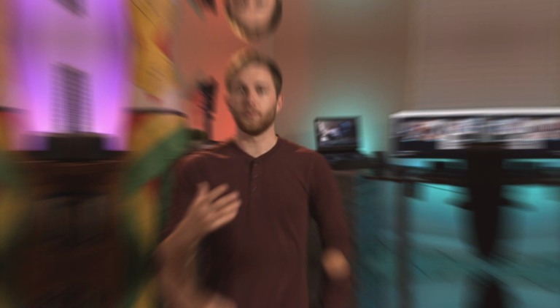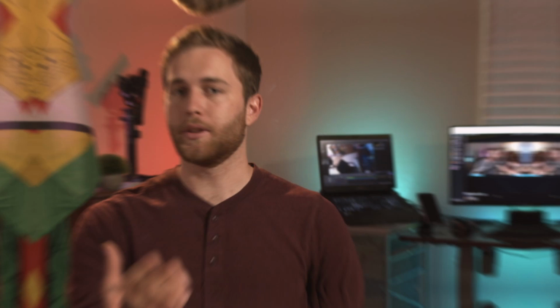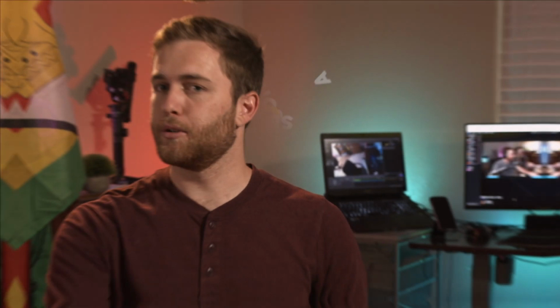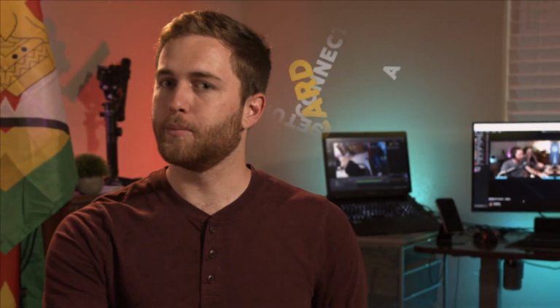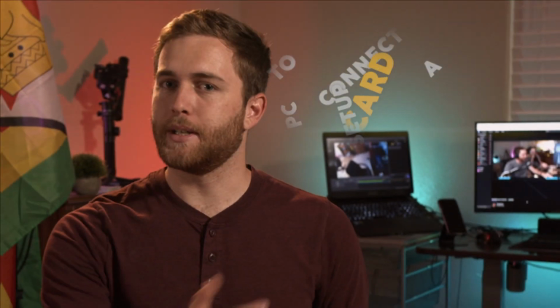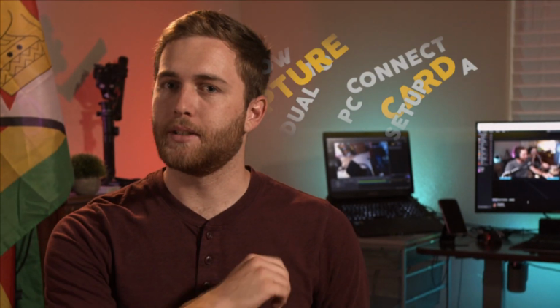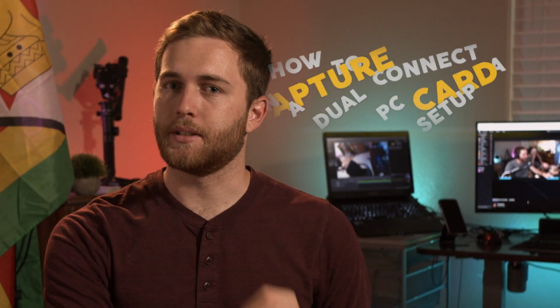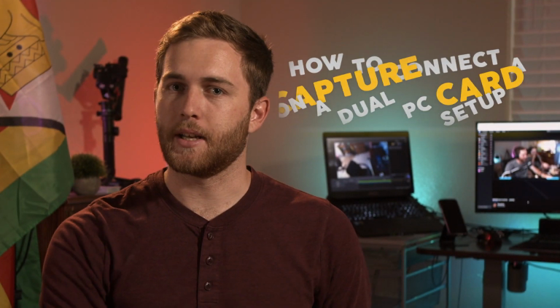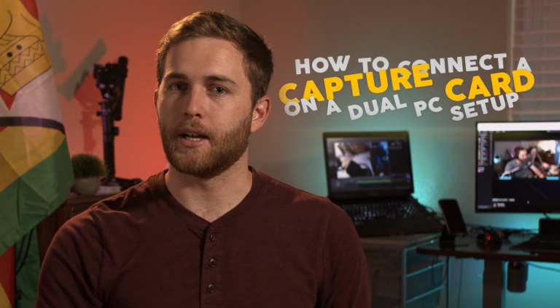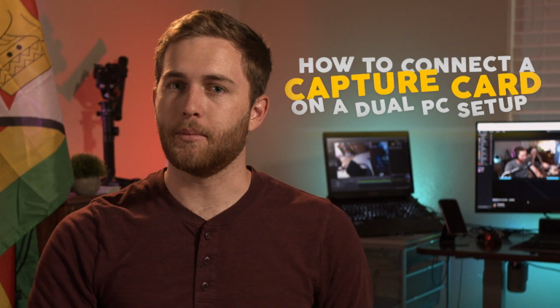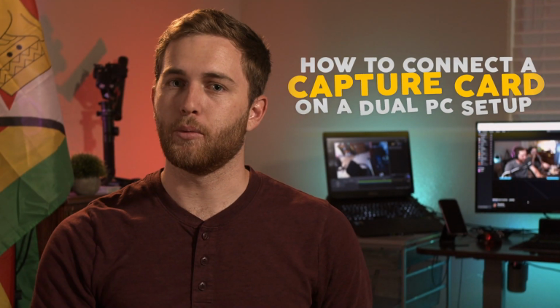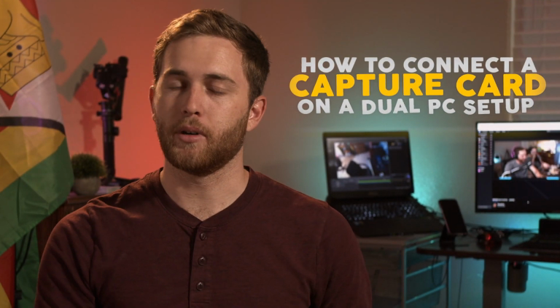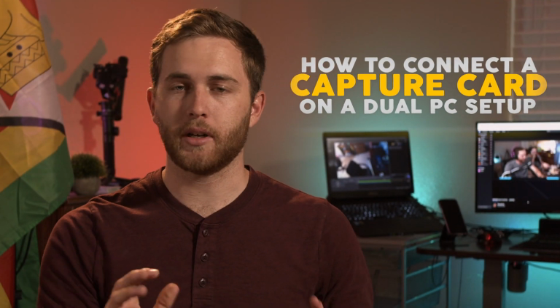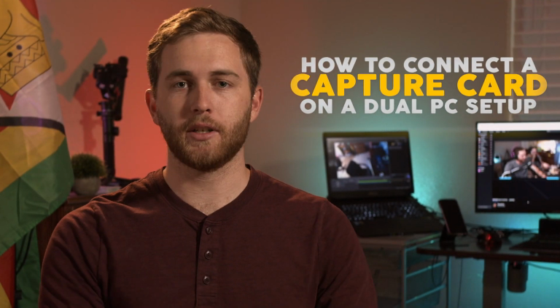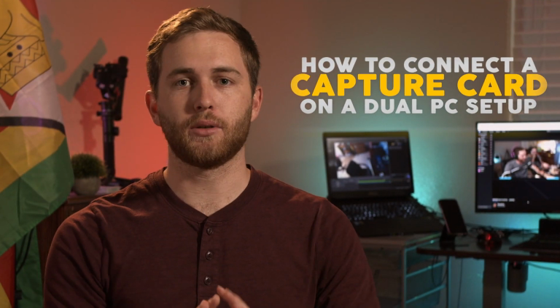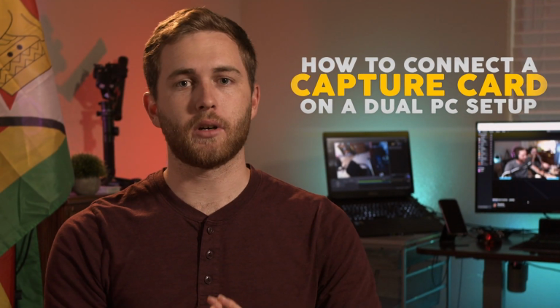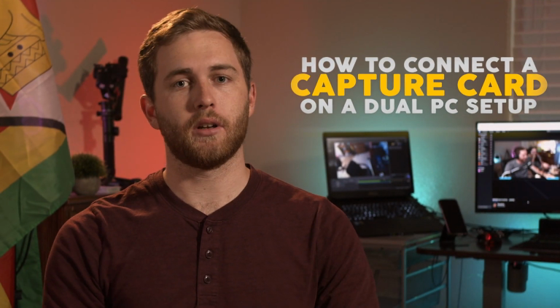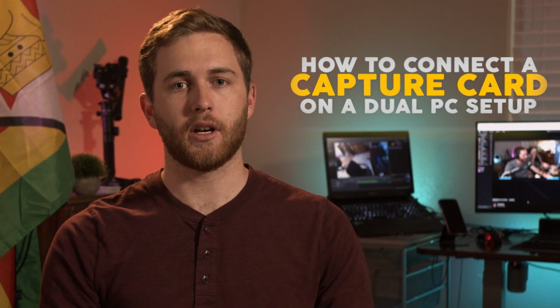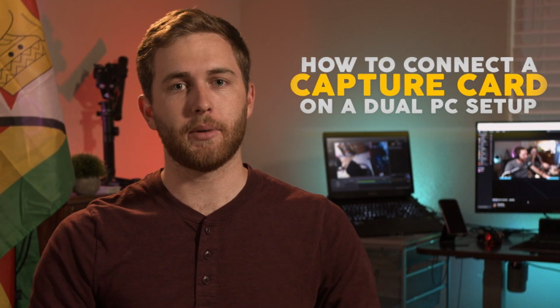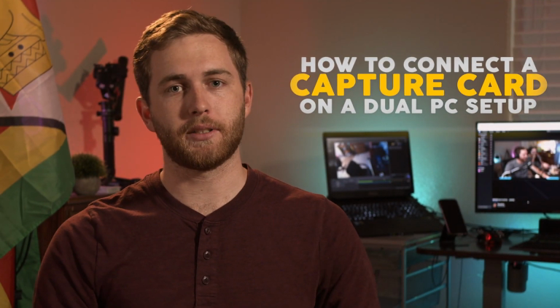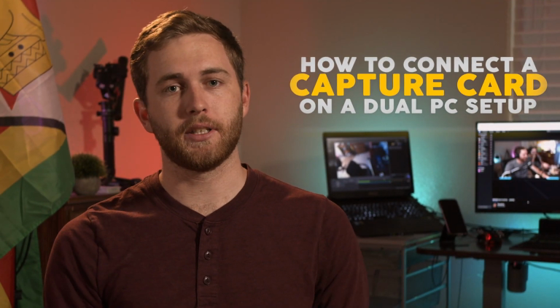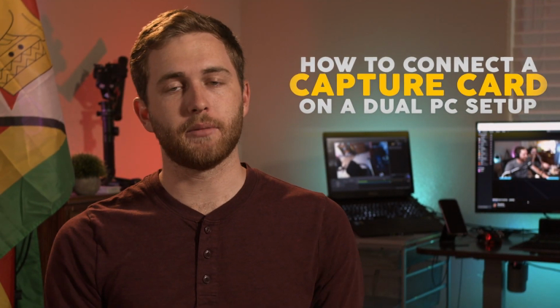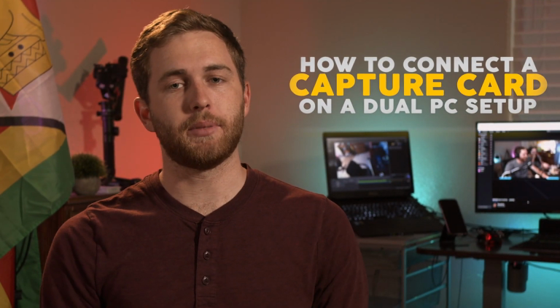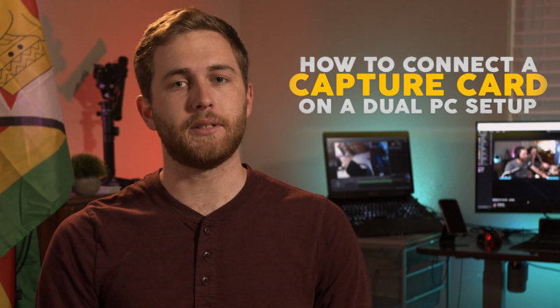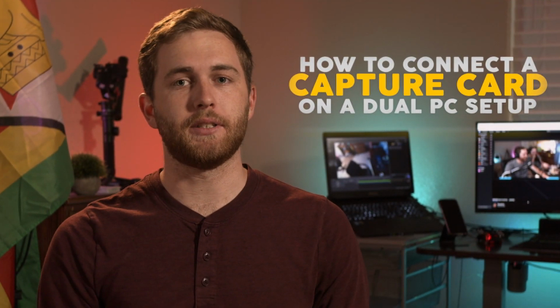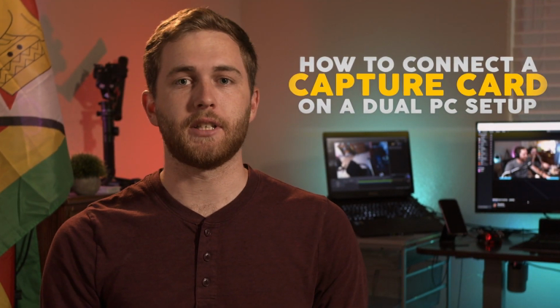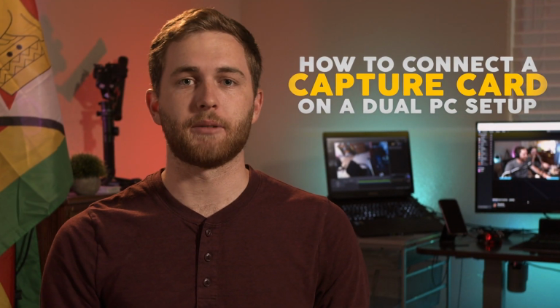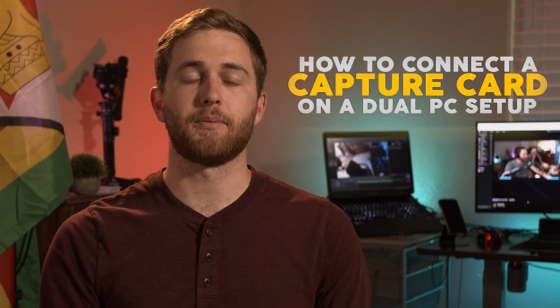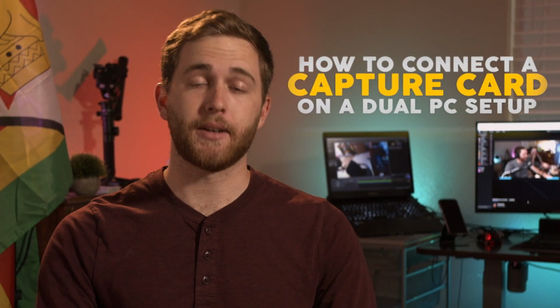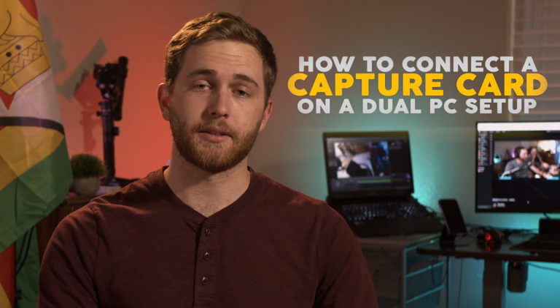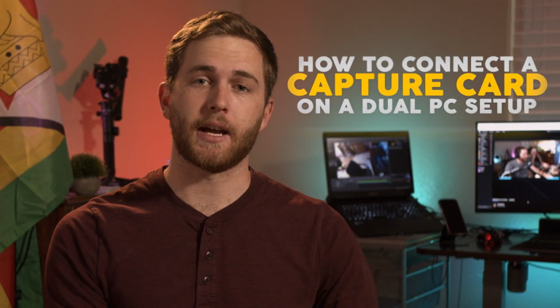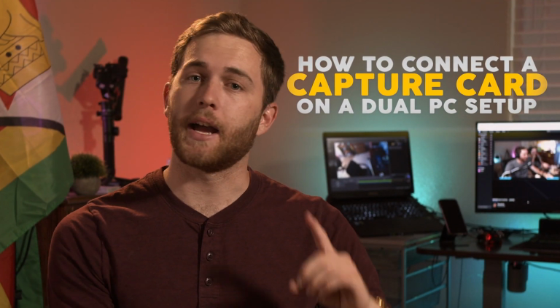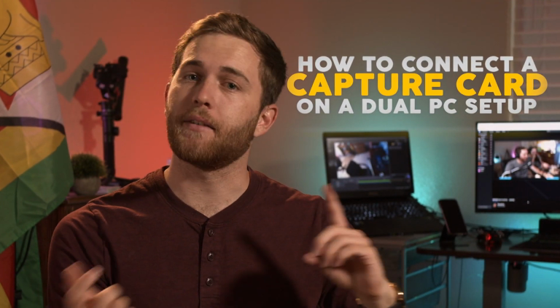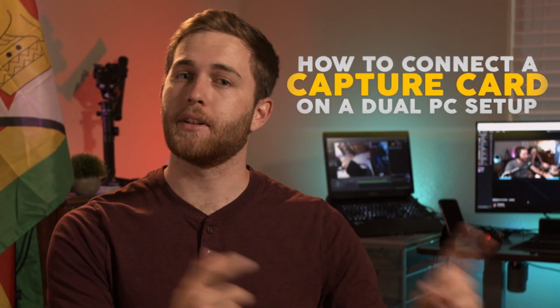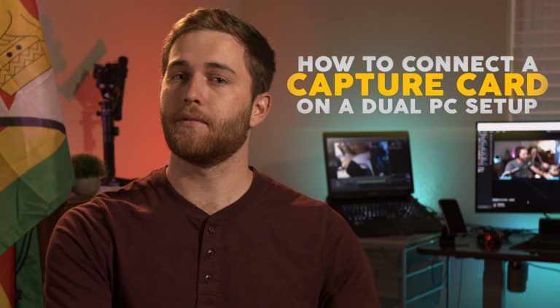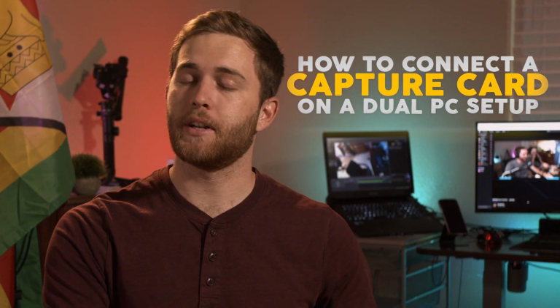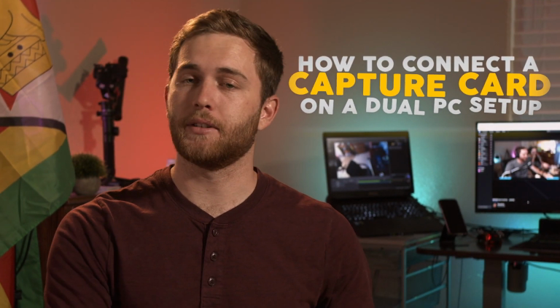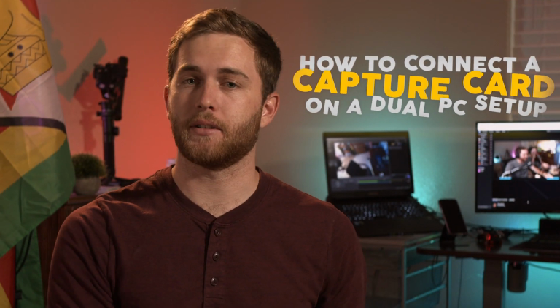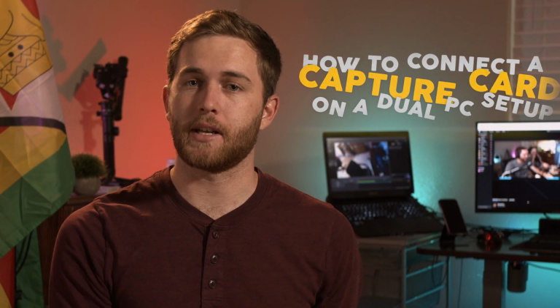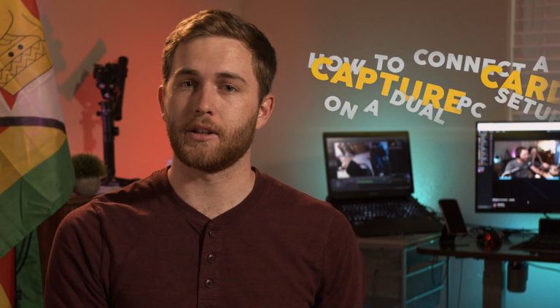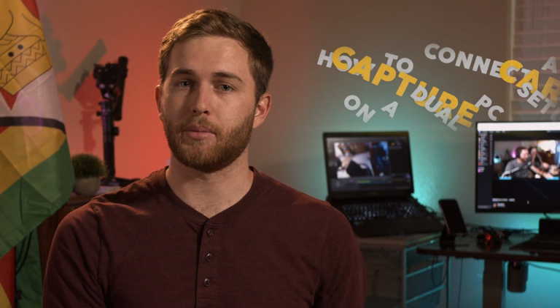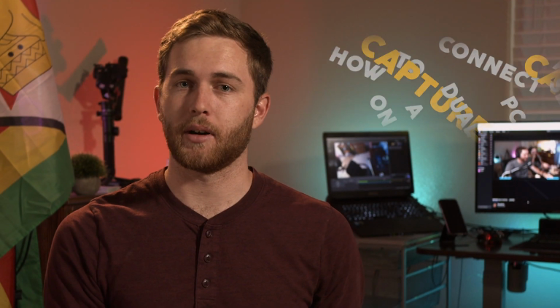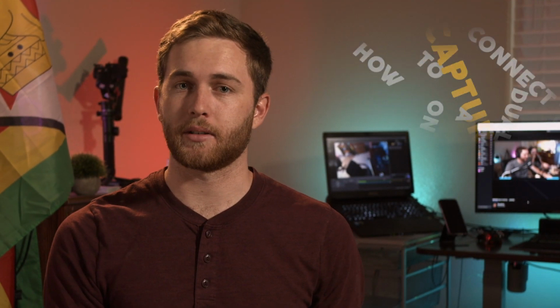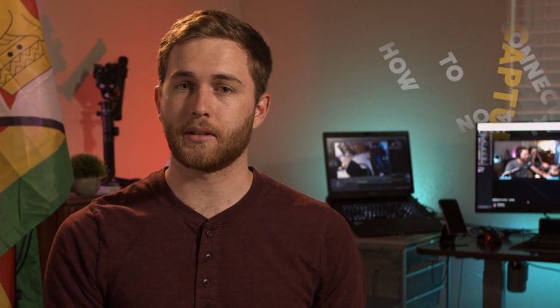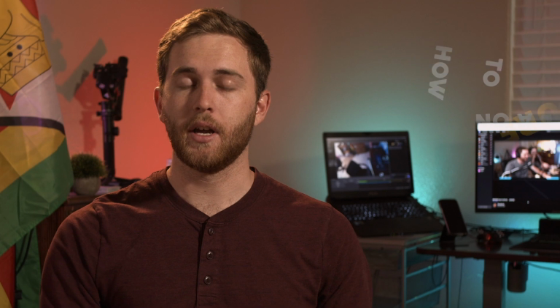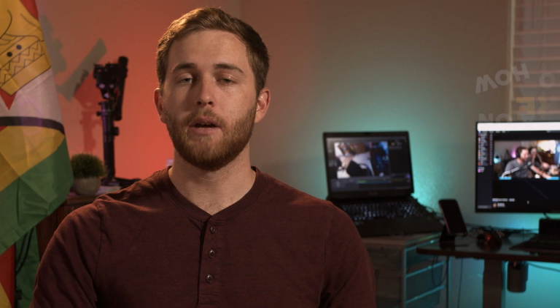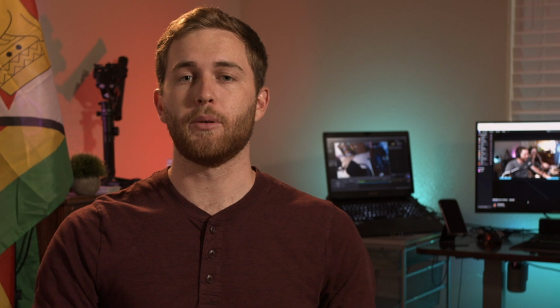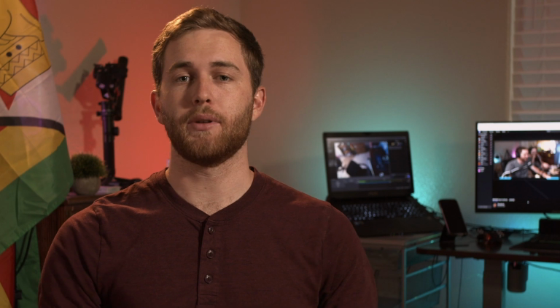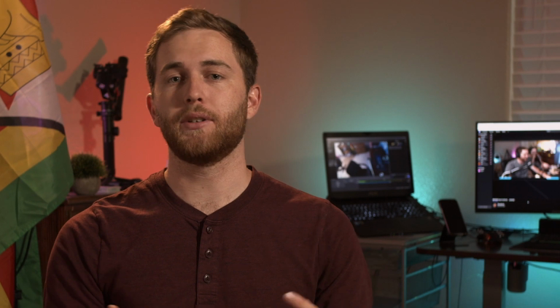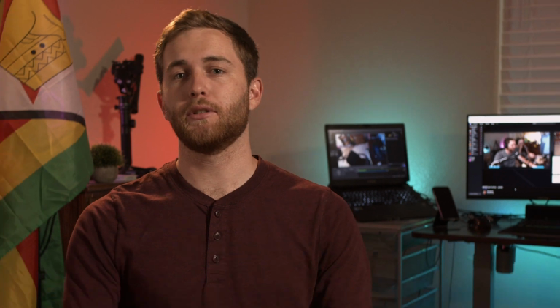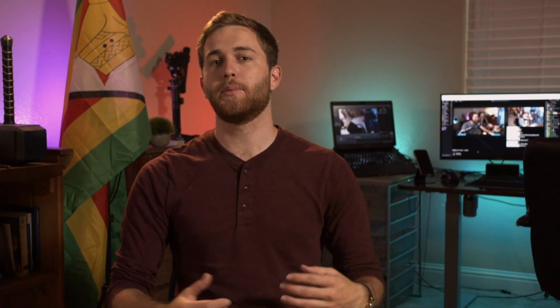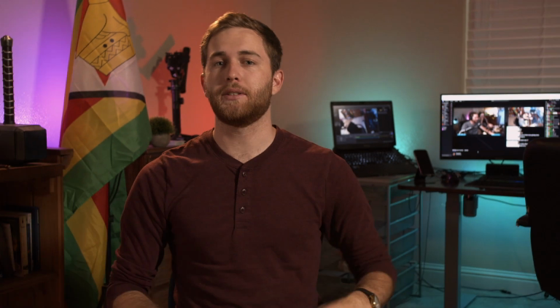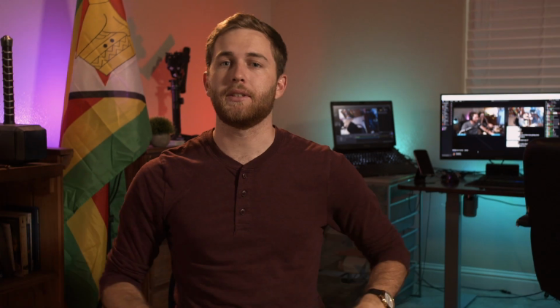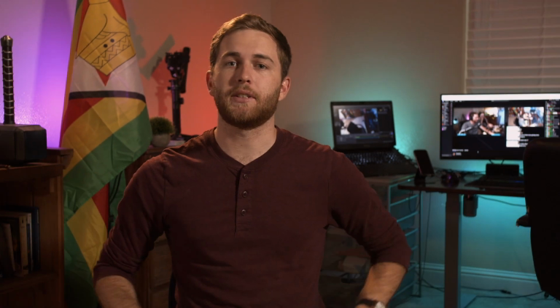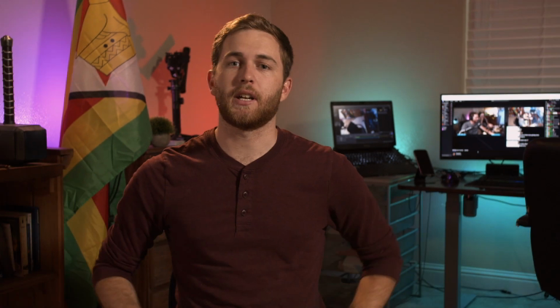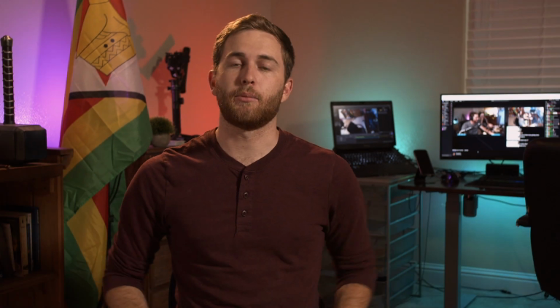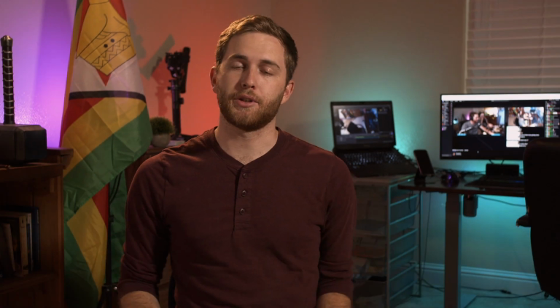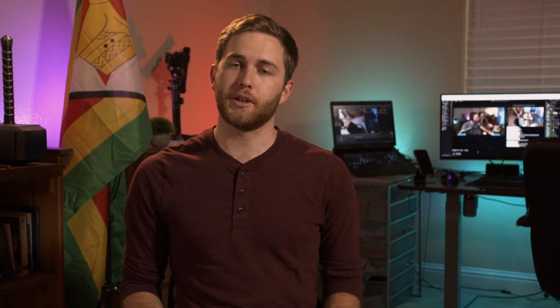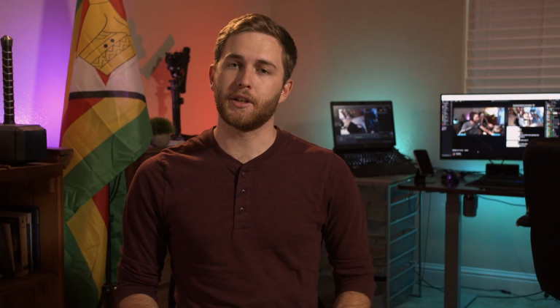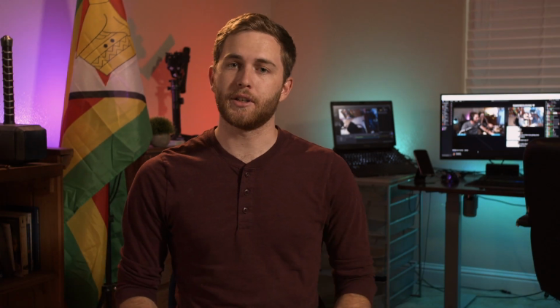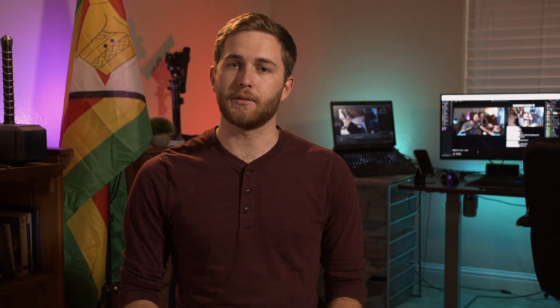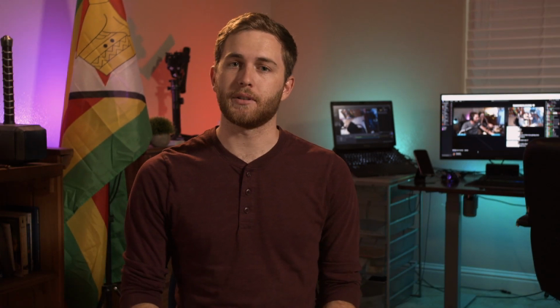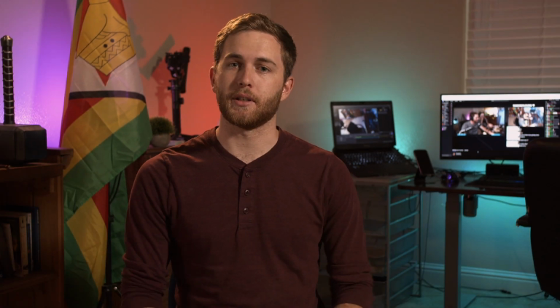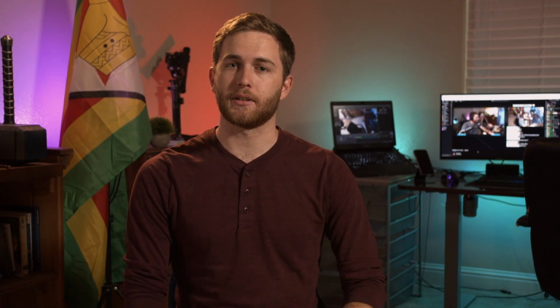With a dual PC setup, we're not going to talk a lot about single PC setups because I have done videos on that in the past. But with a dual PC setup, what you're going to do is this.